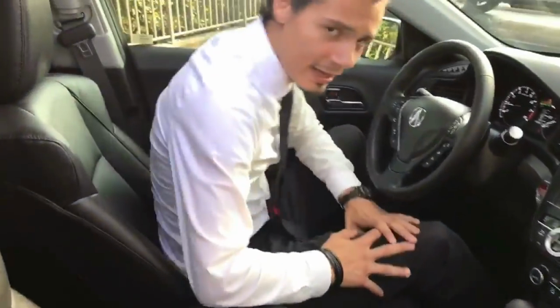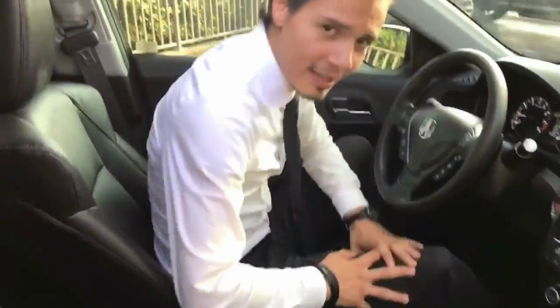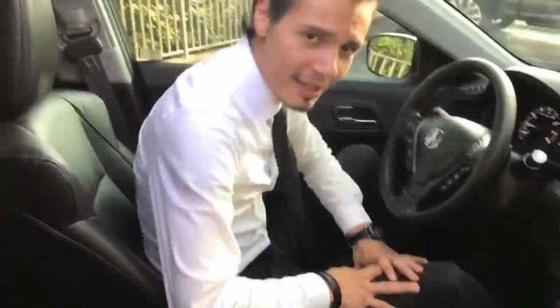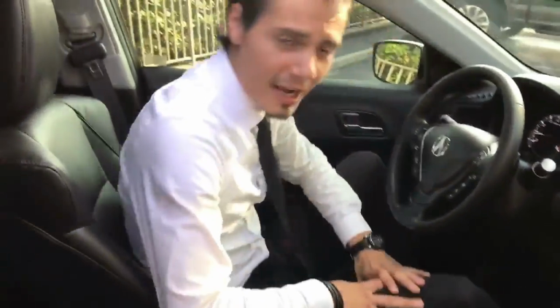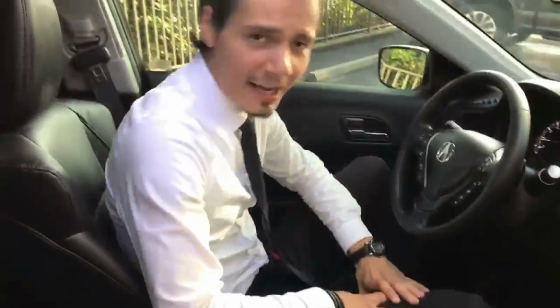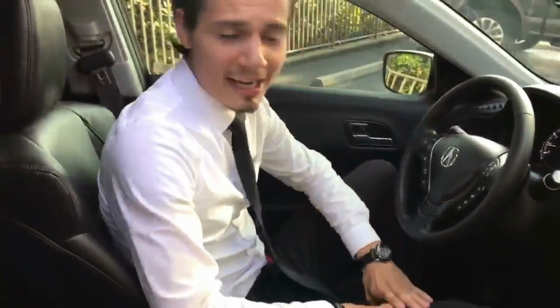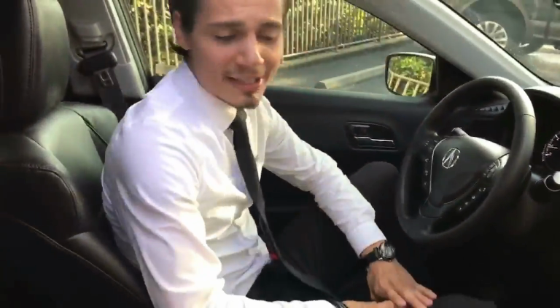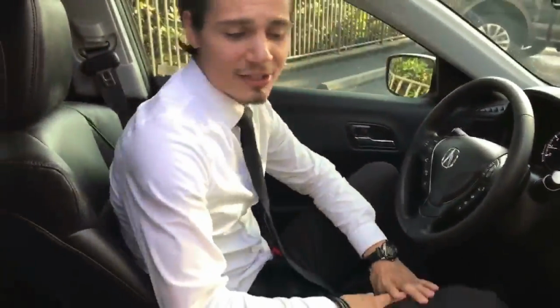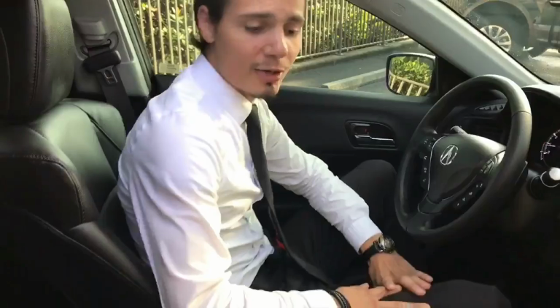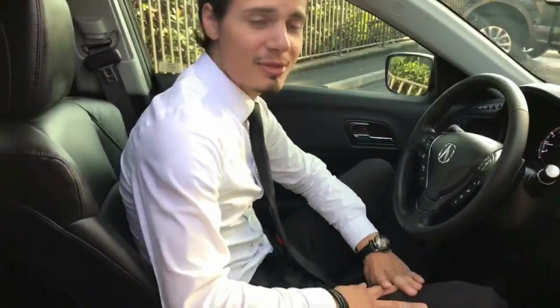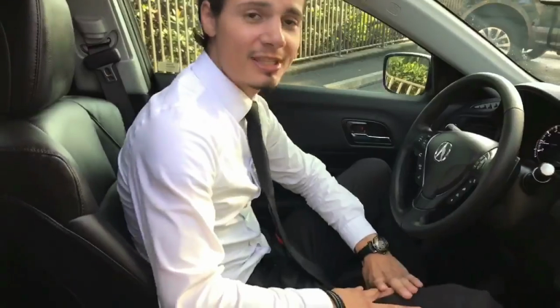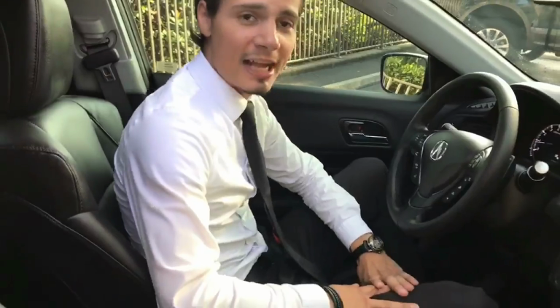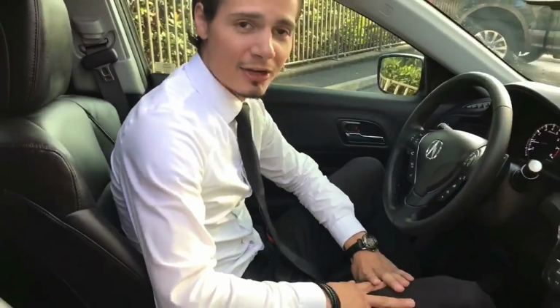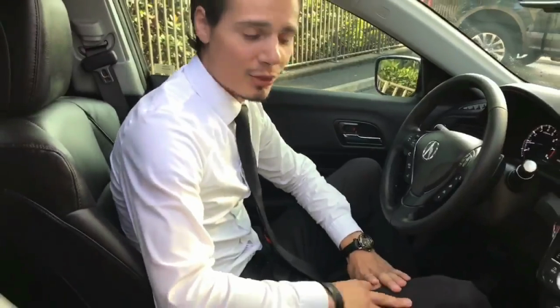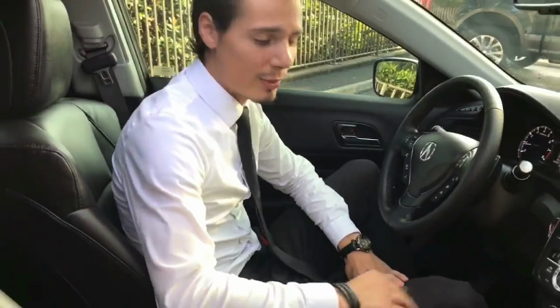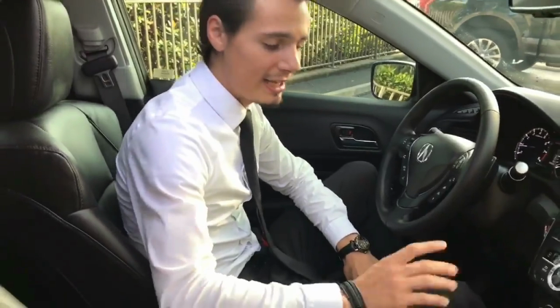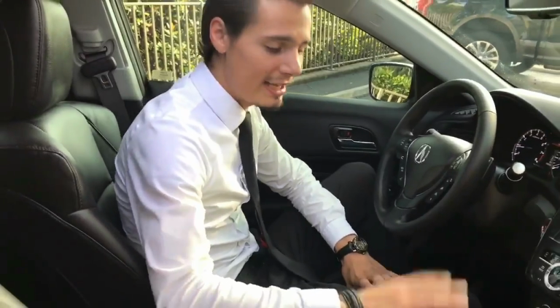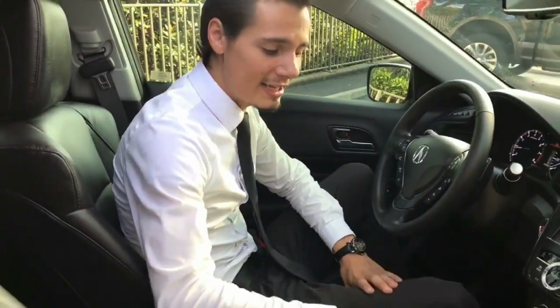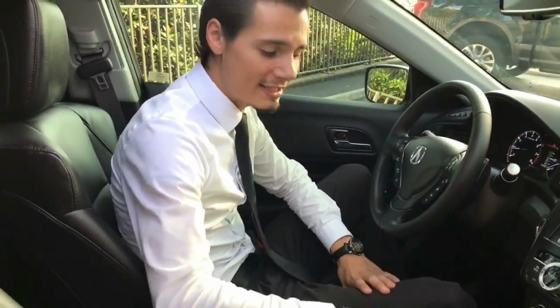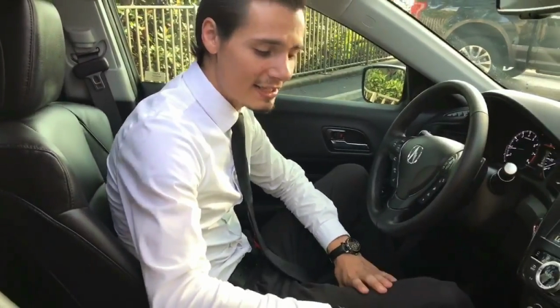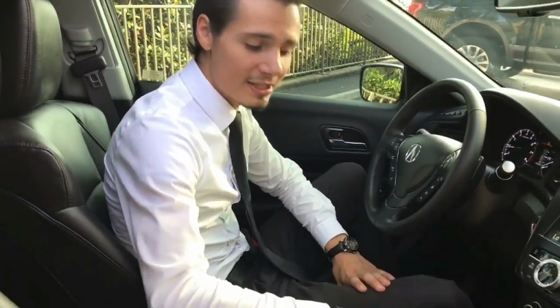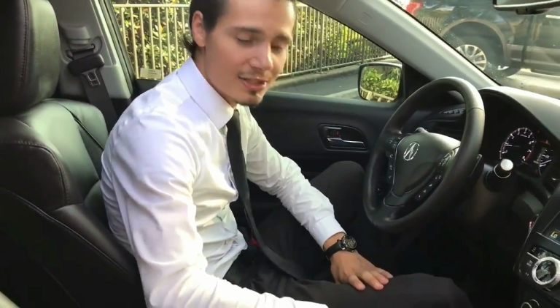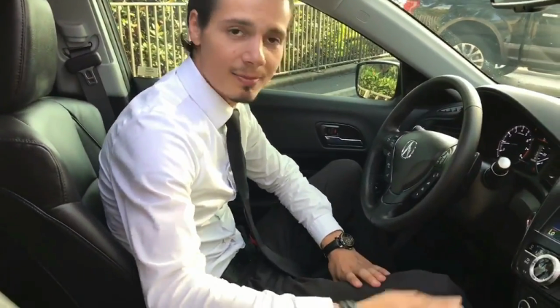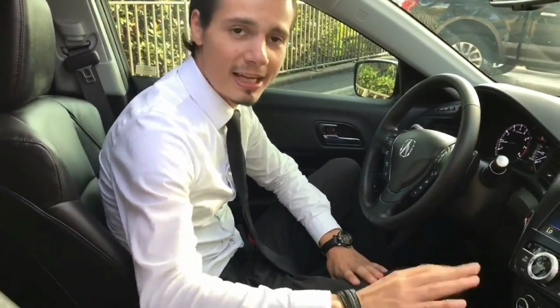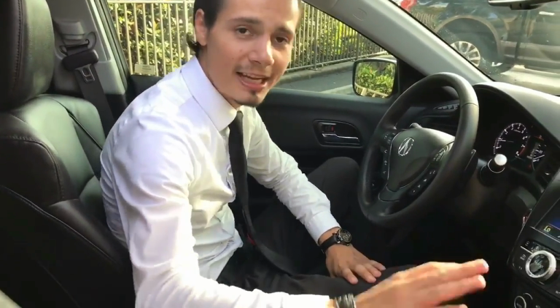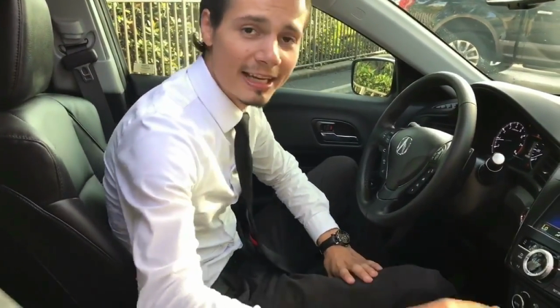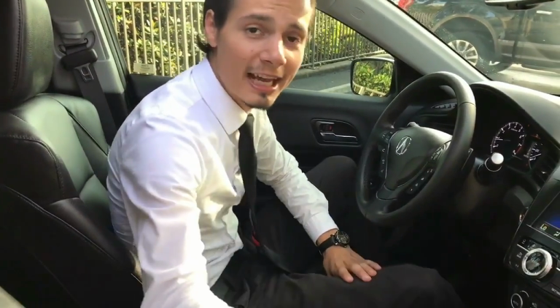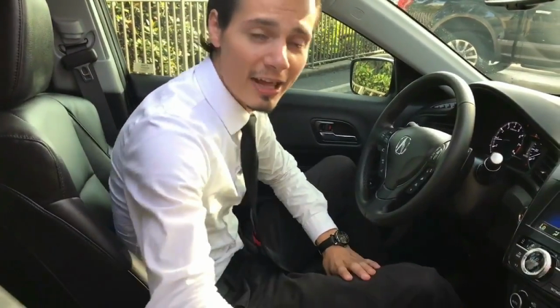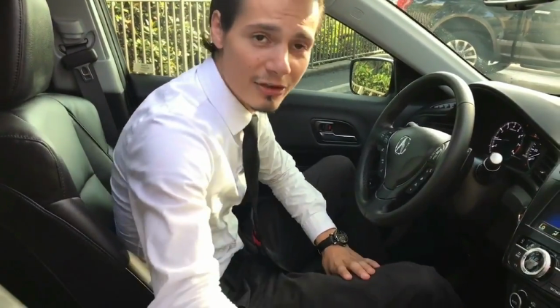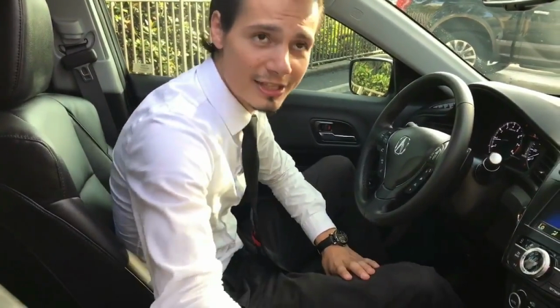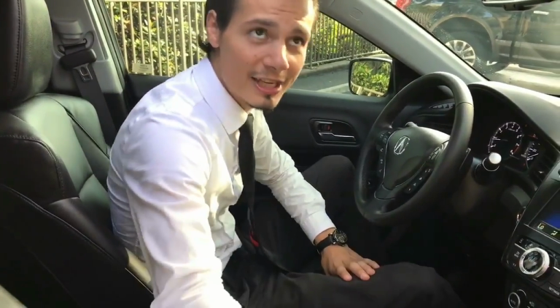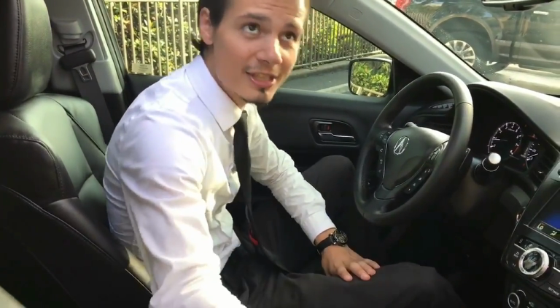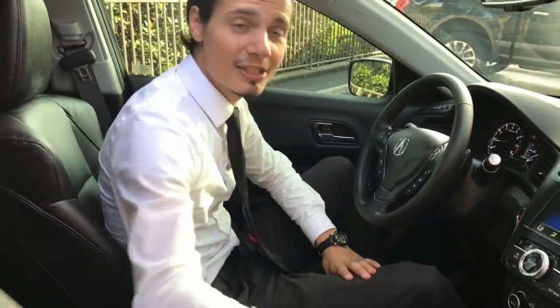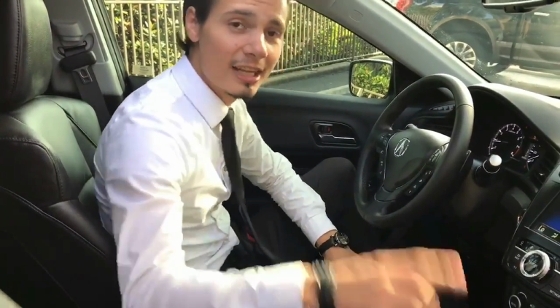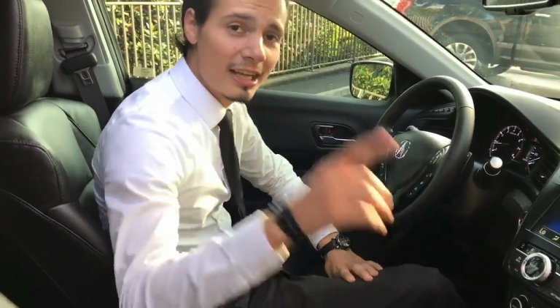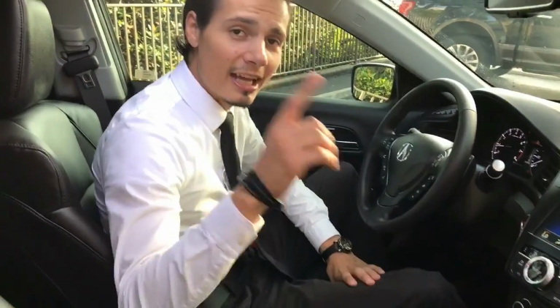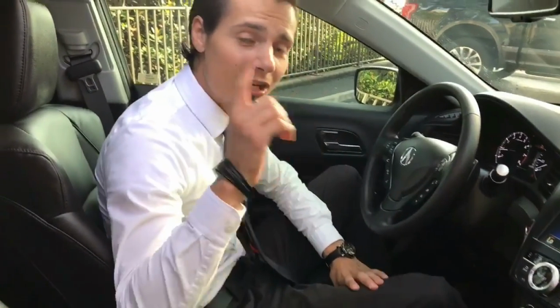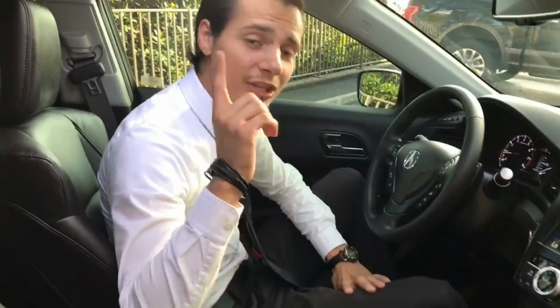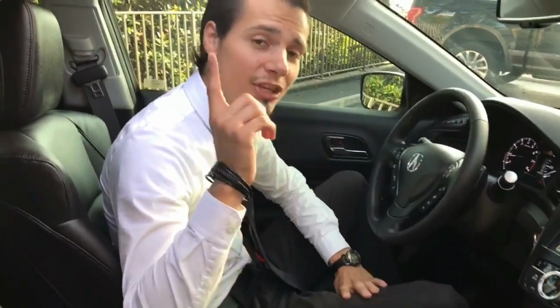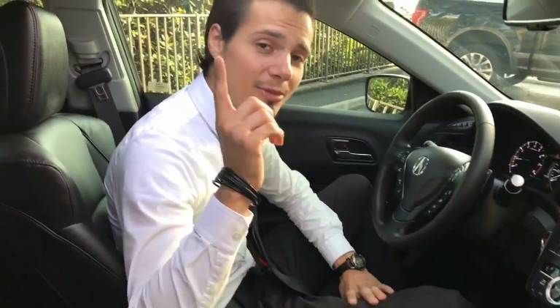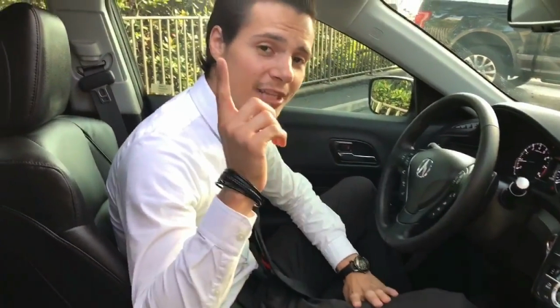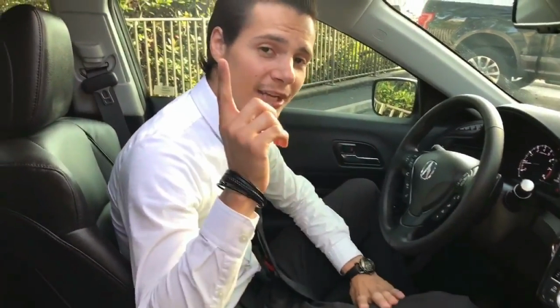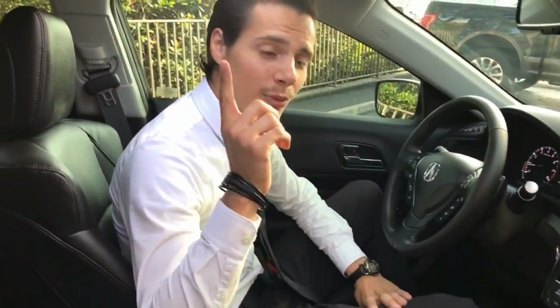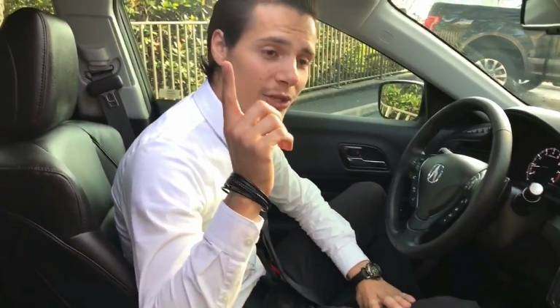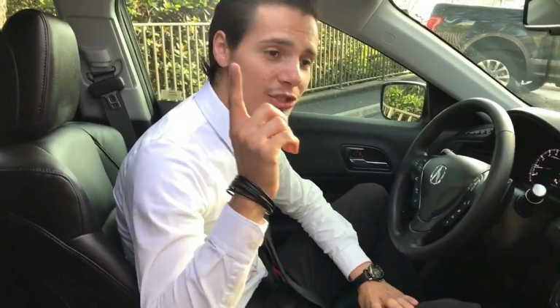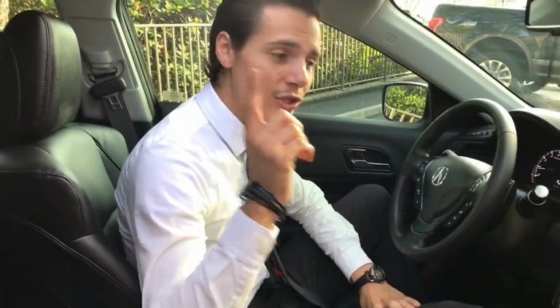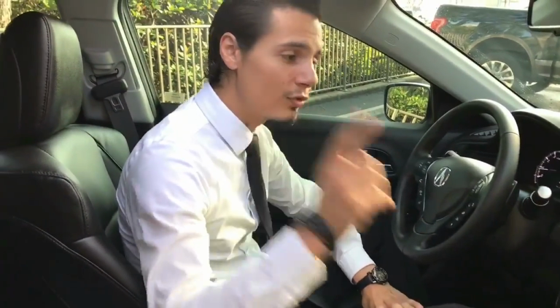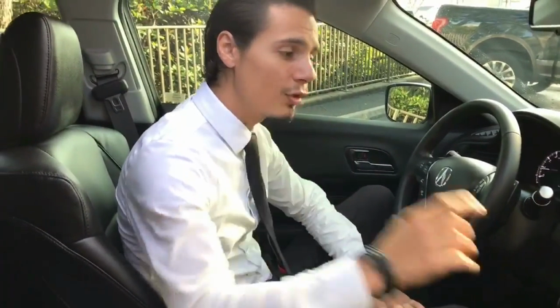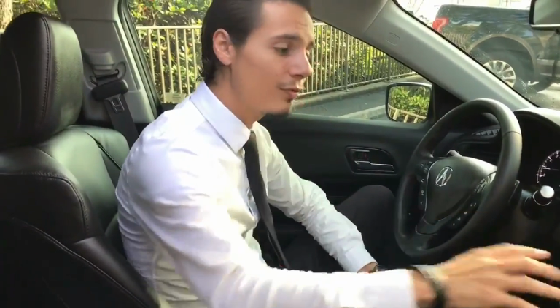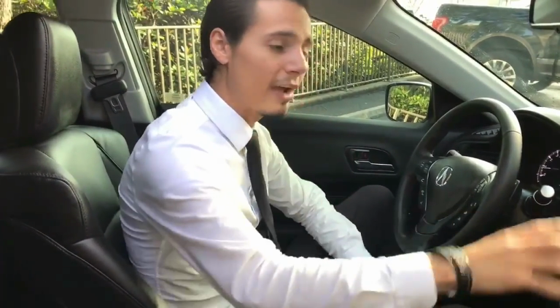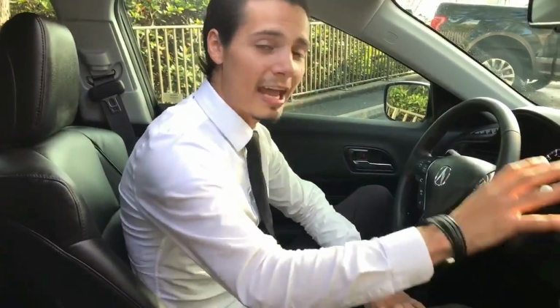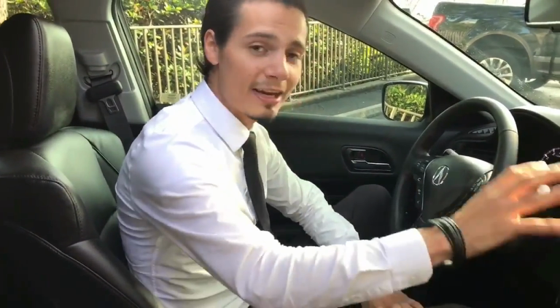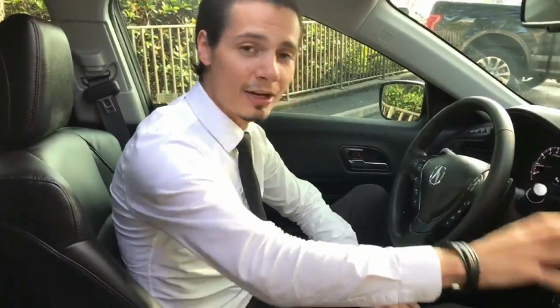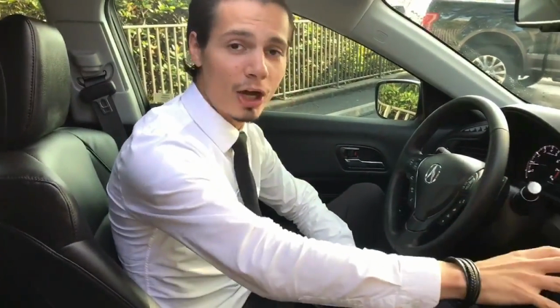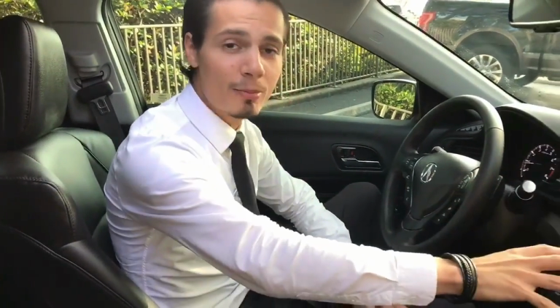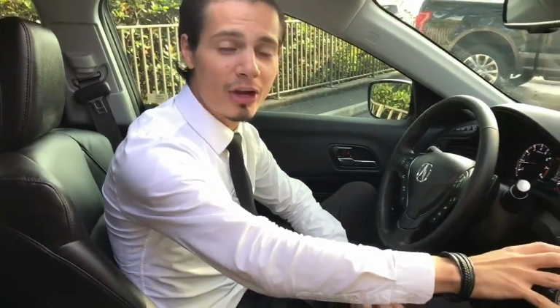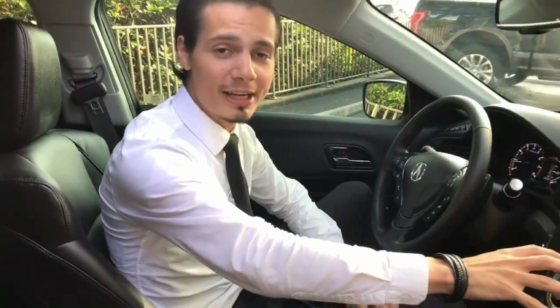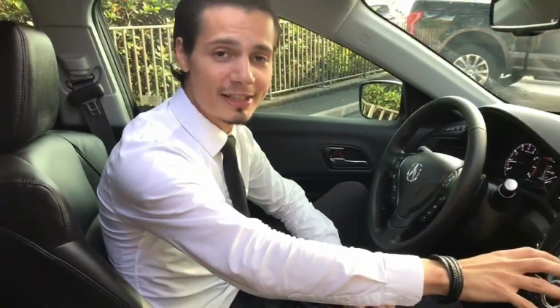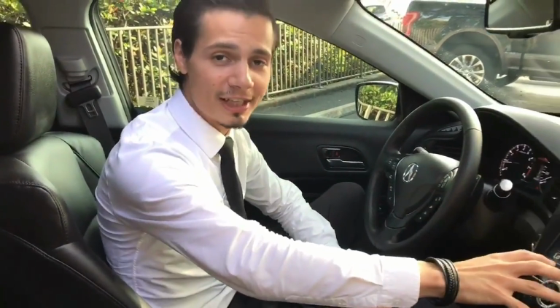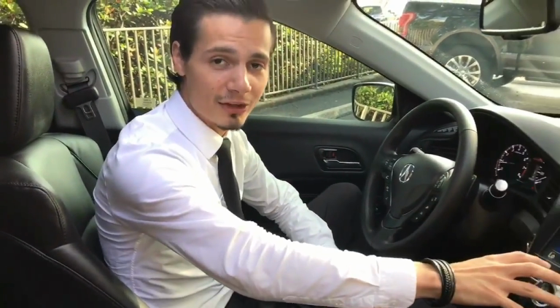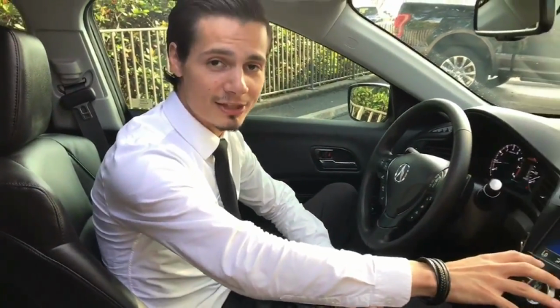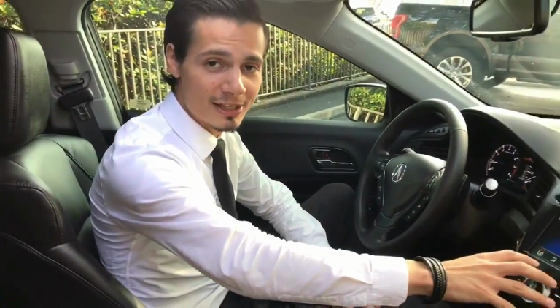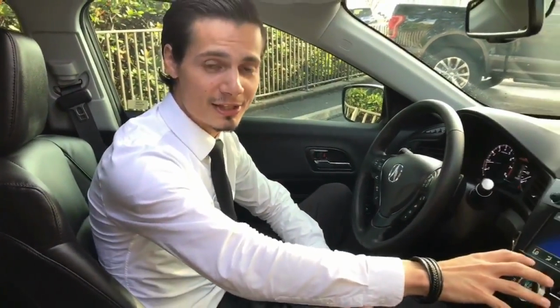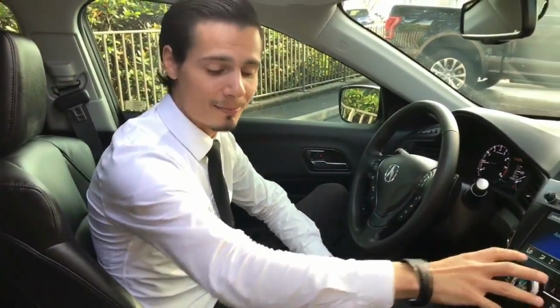The ILX comes standard with heated leather seats. It does come standard with a sunroof and an upgraded stereo system.